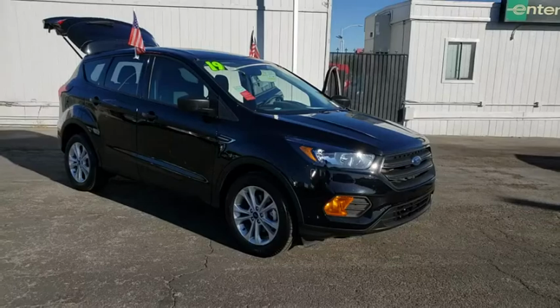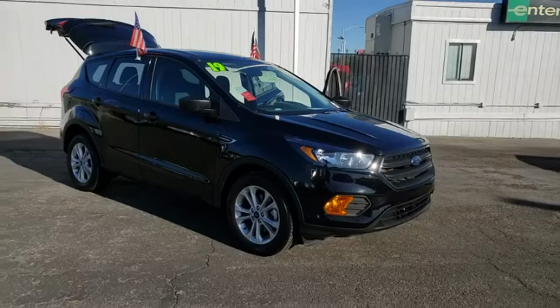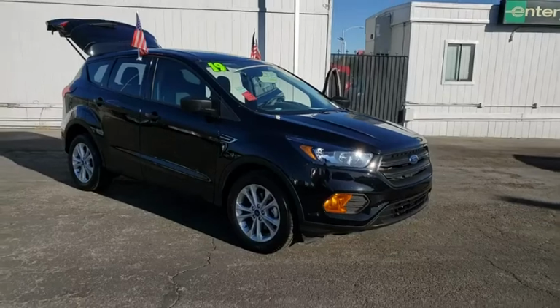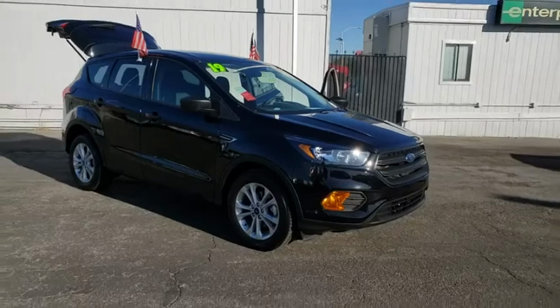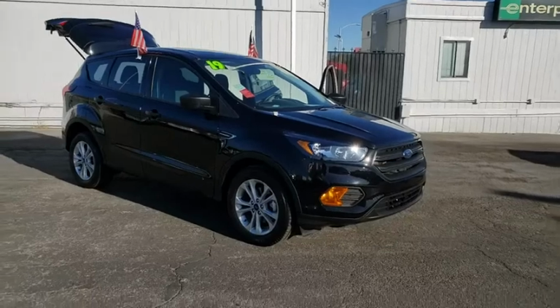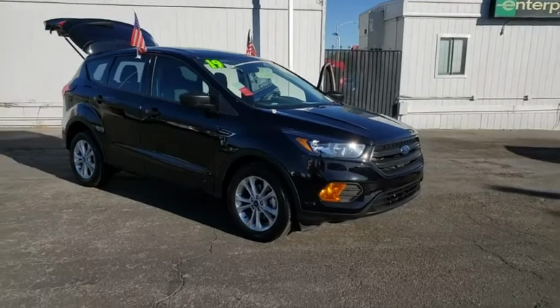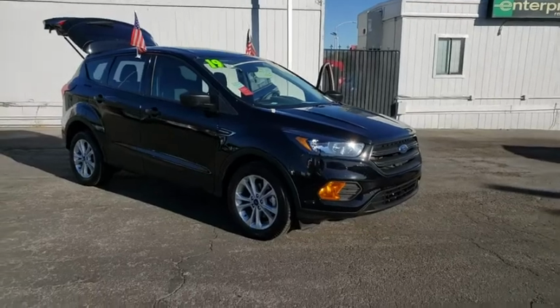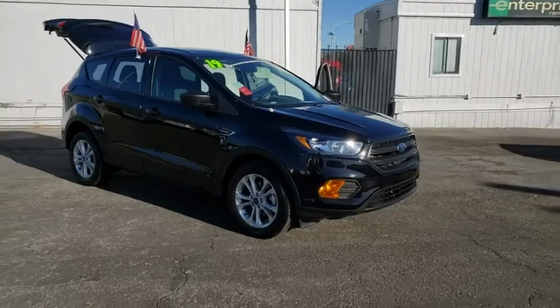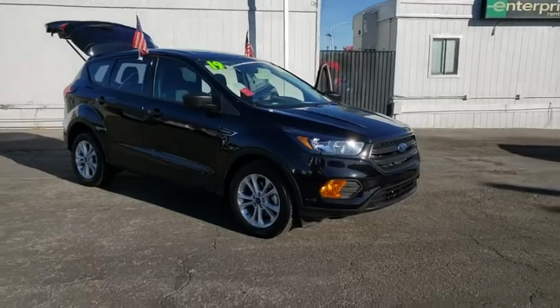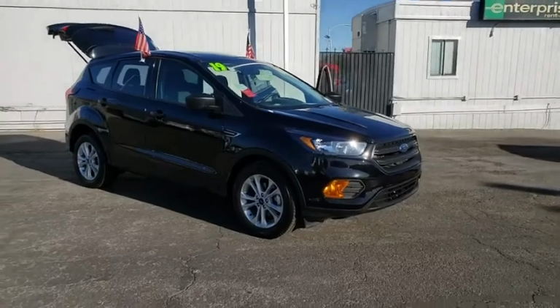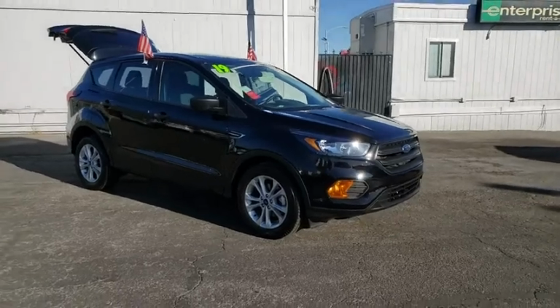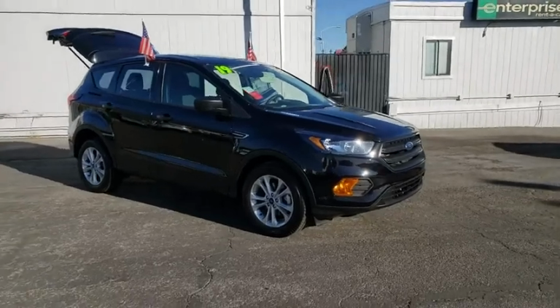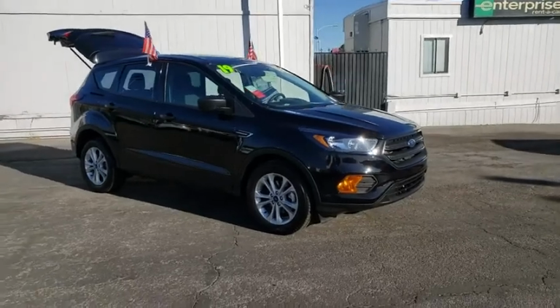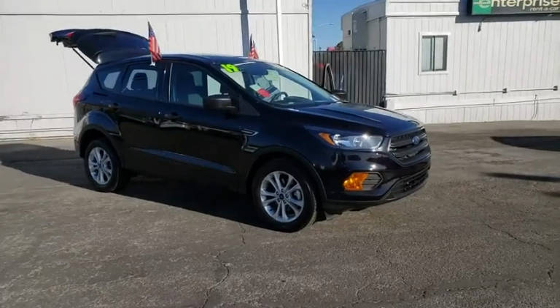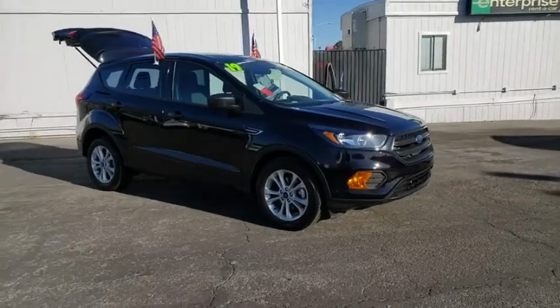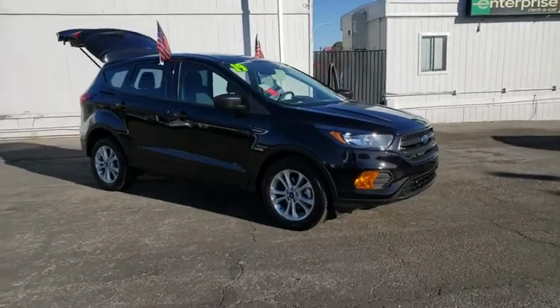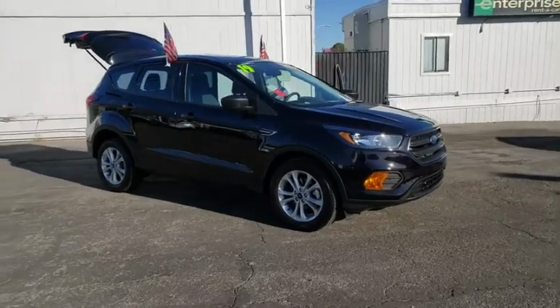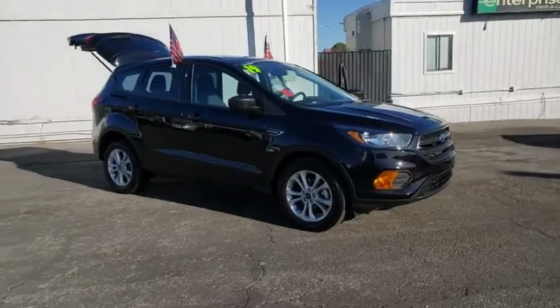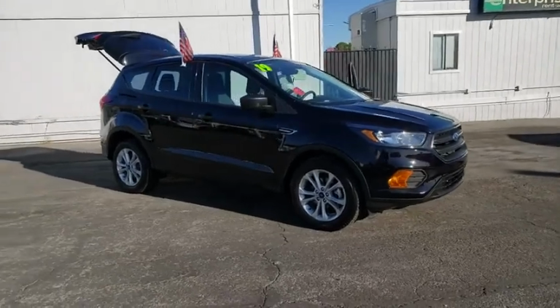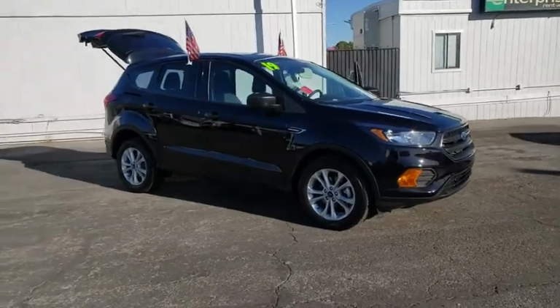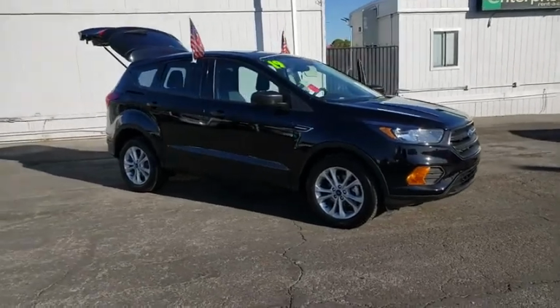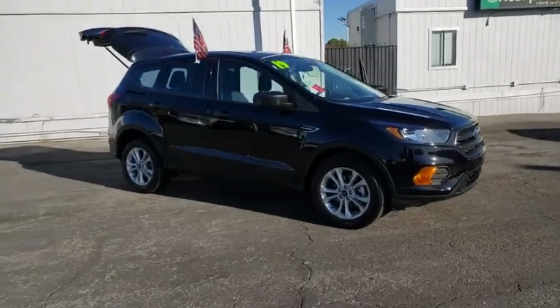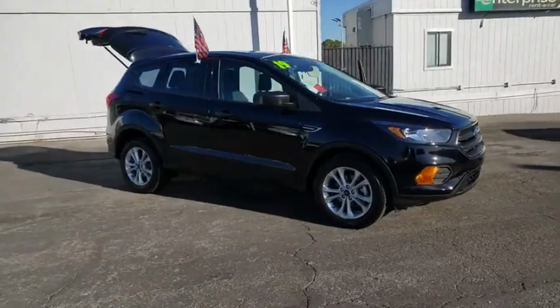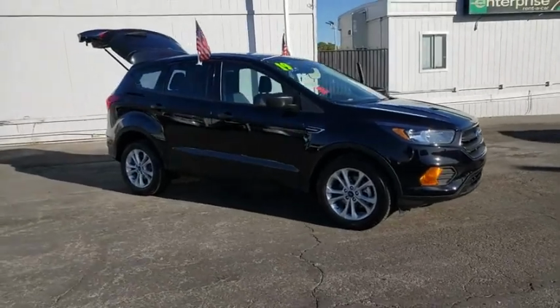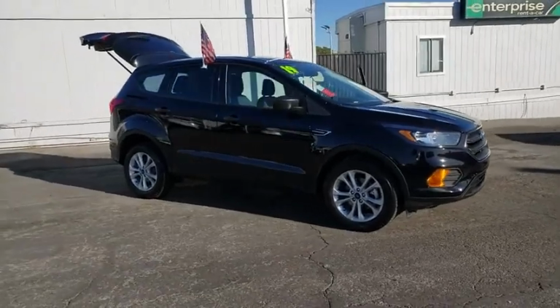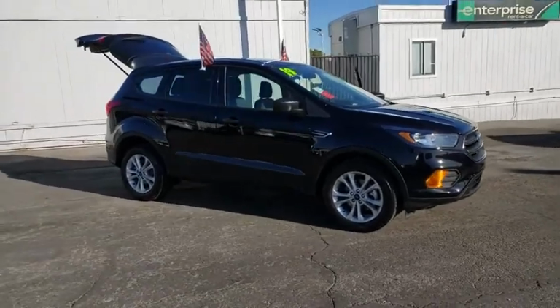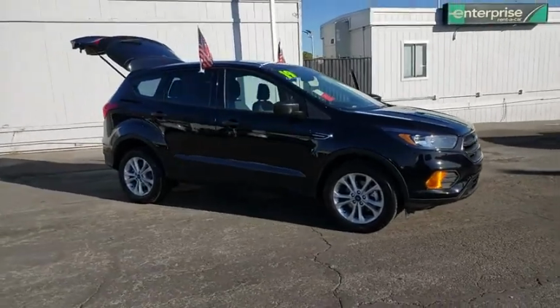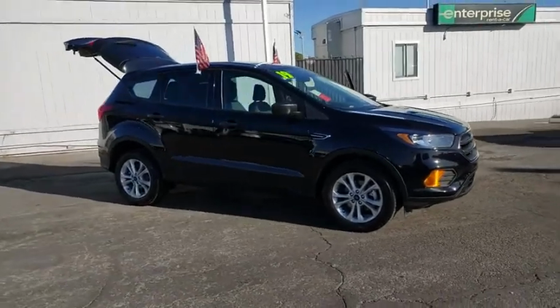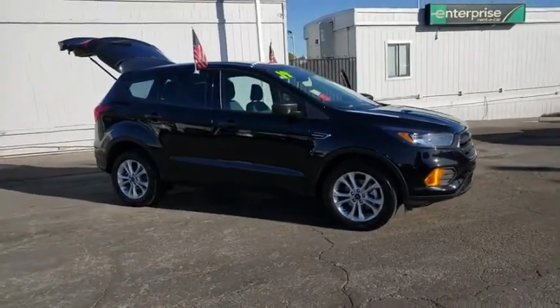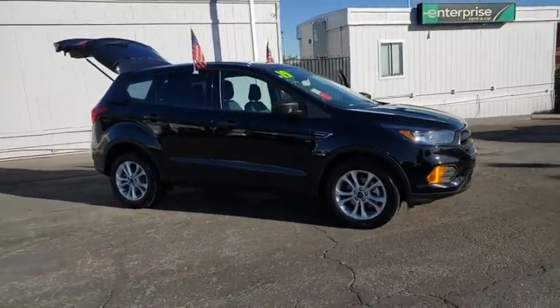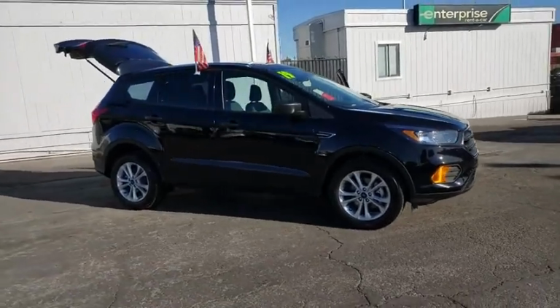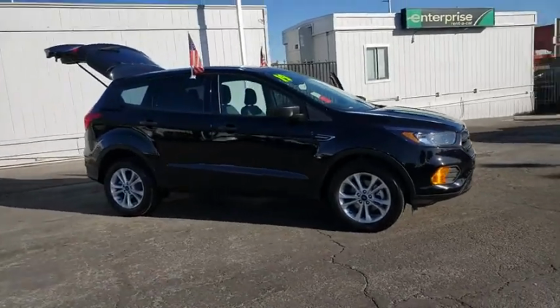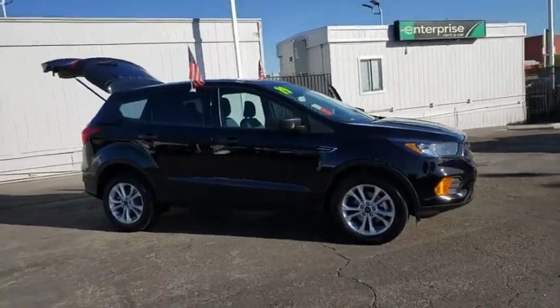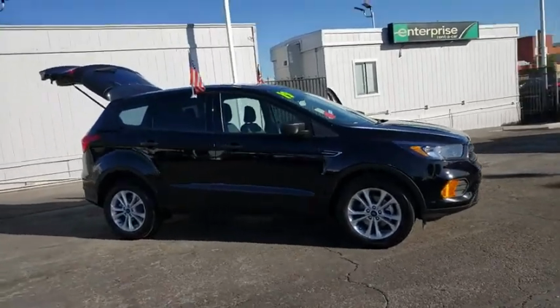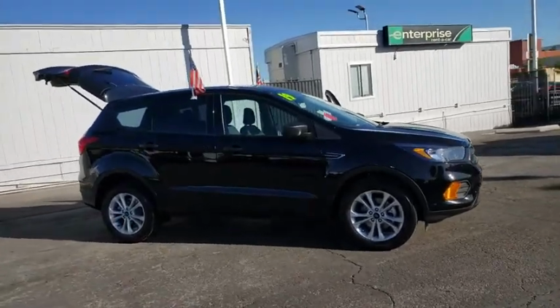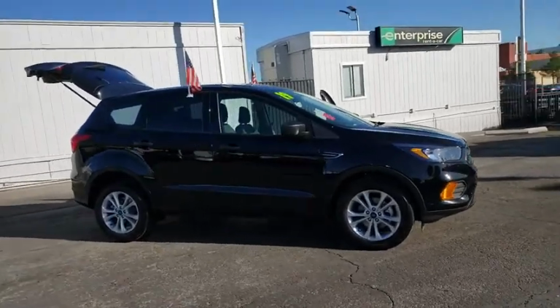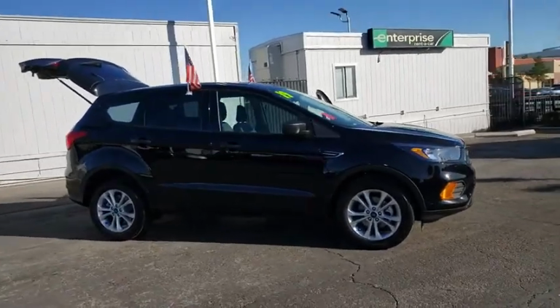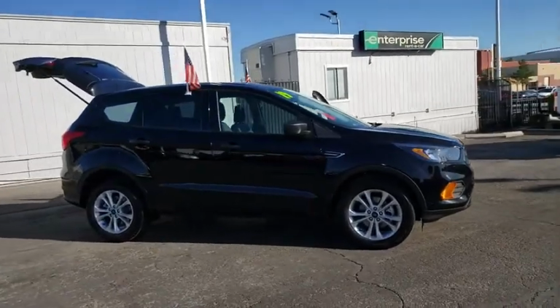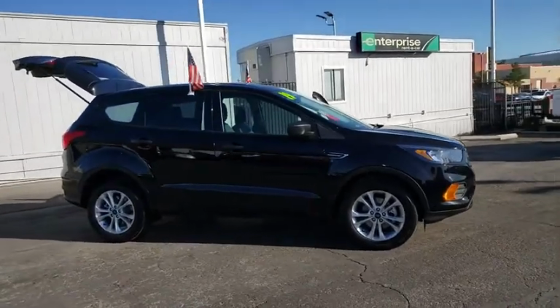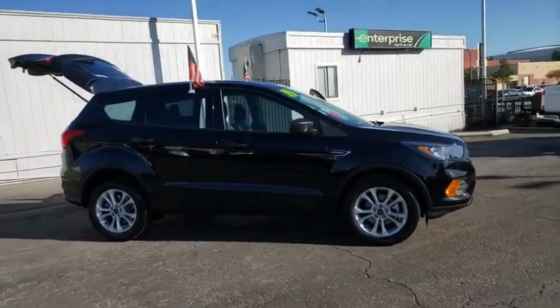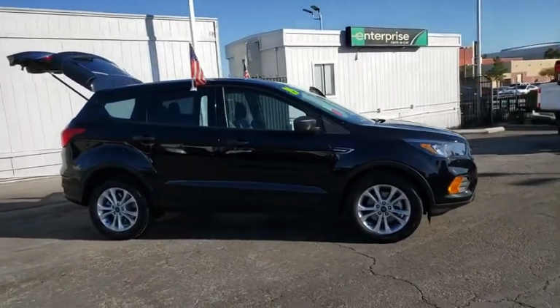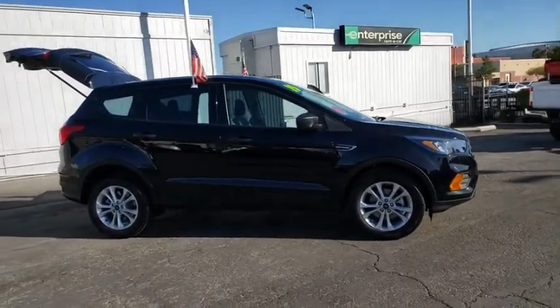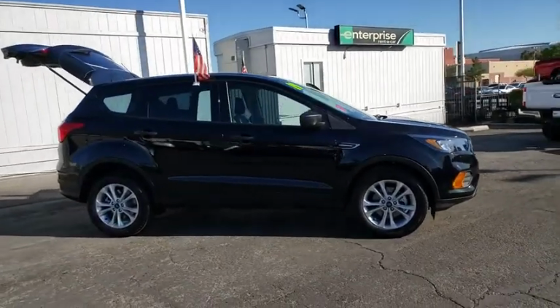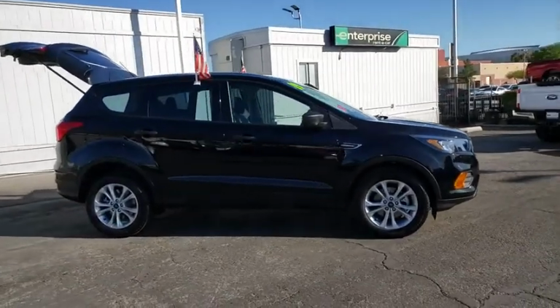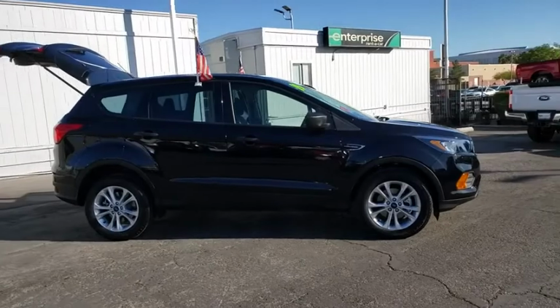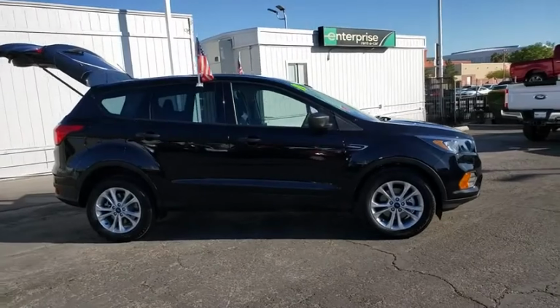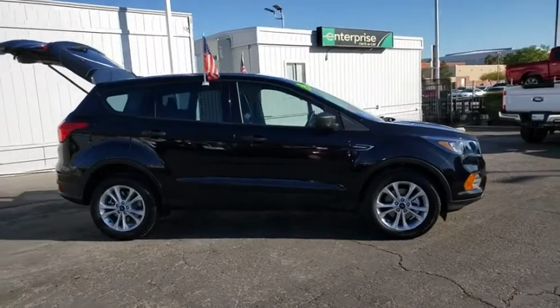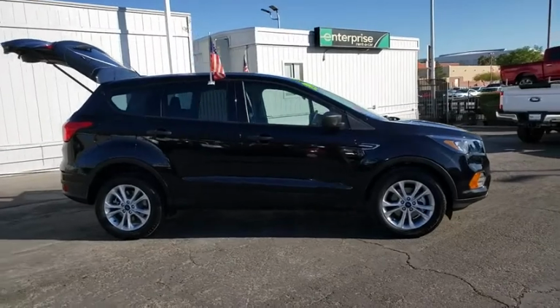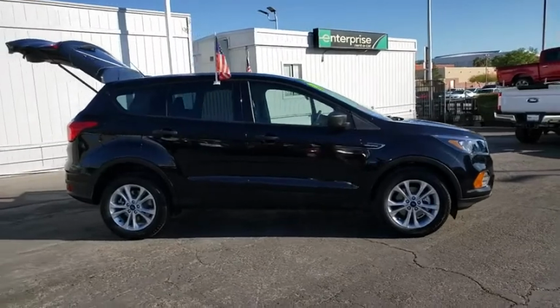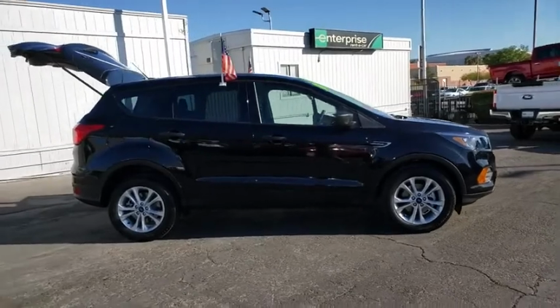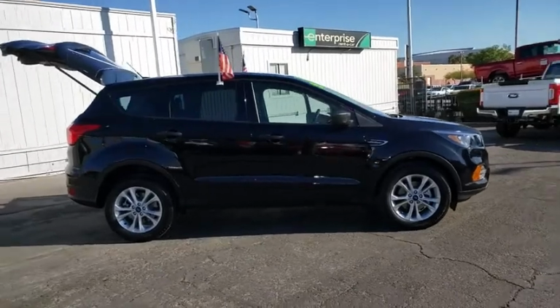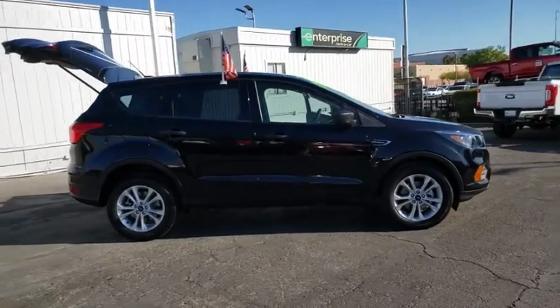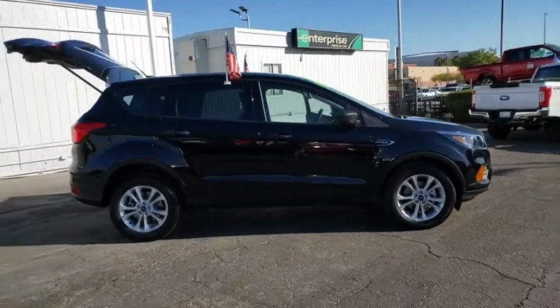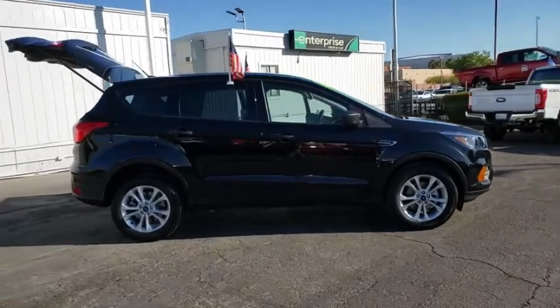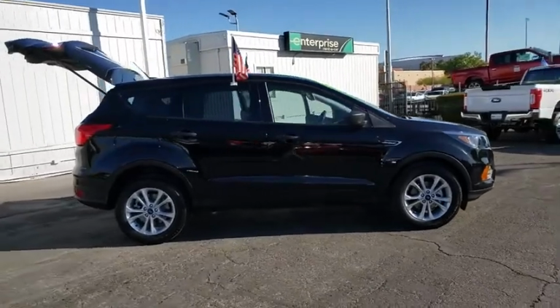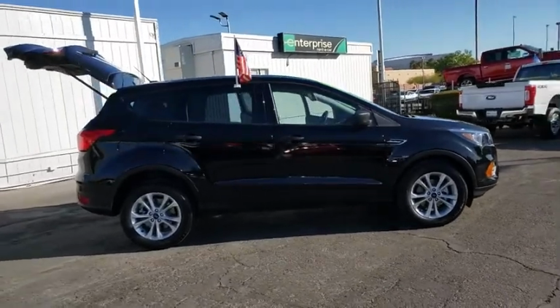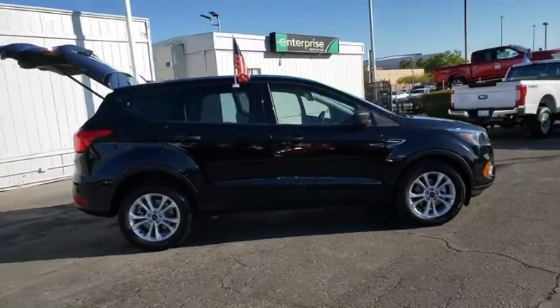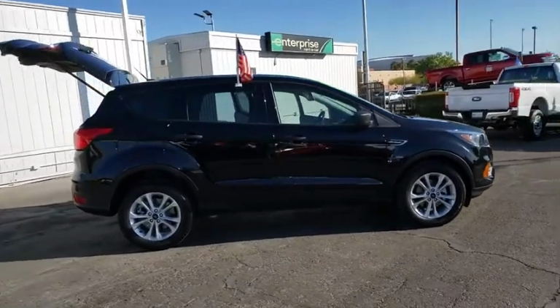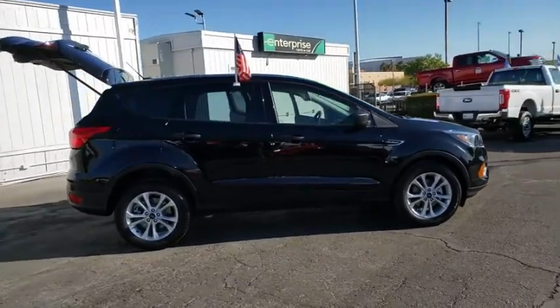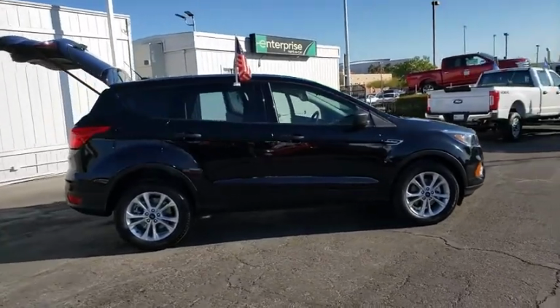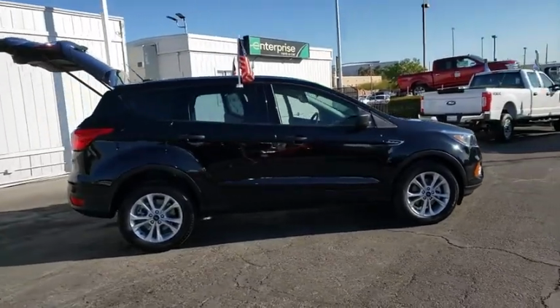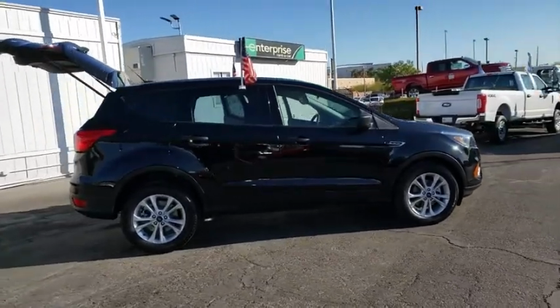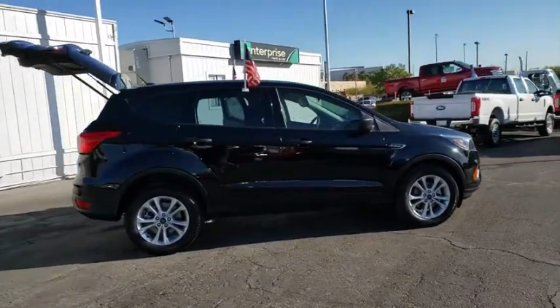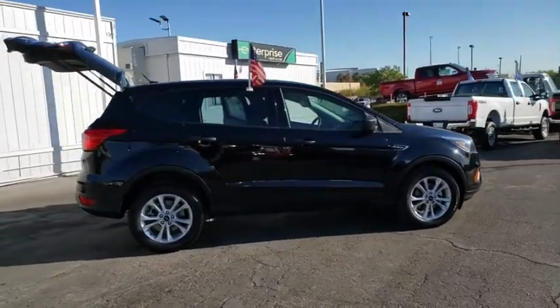Take a ride in the 2019 Ford Escape. Gas engines flex, tow, sip and go with Ford Escape.